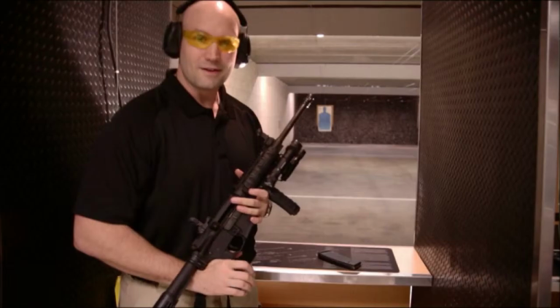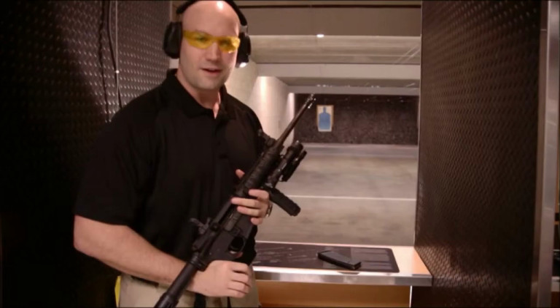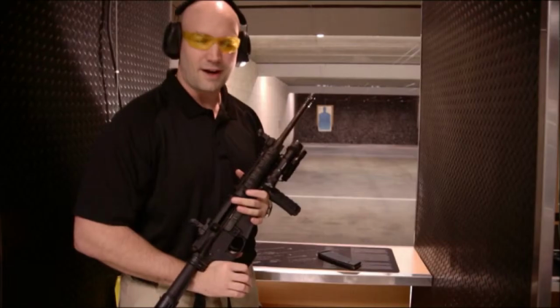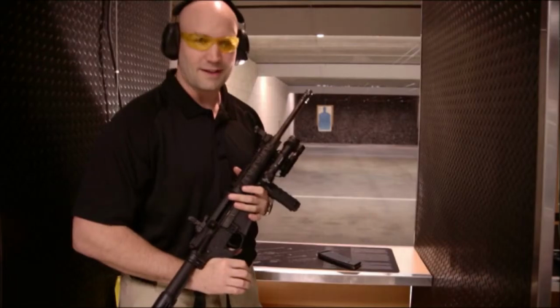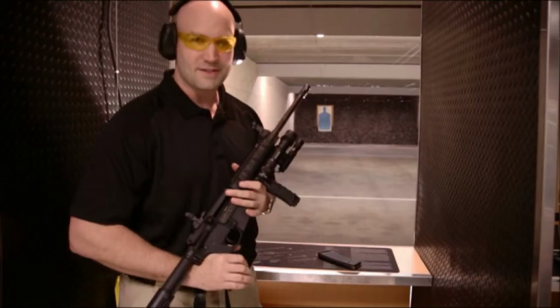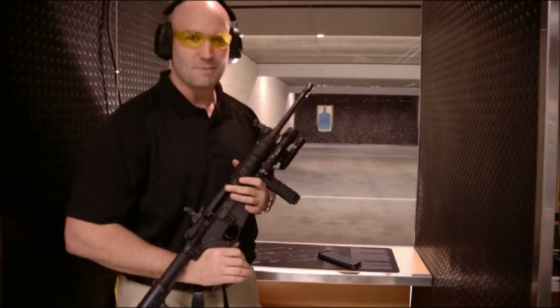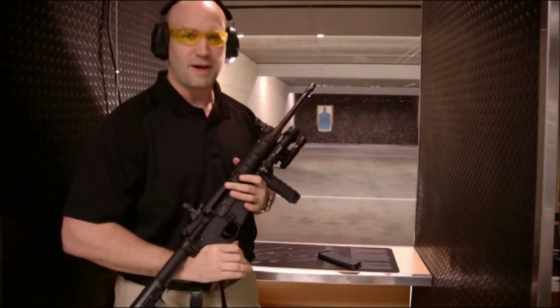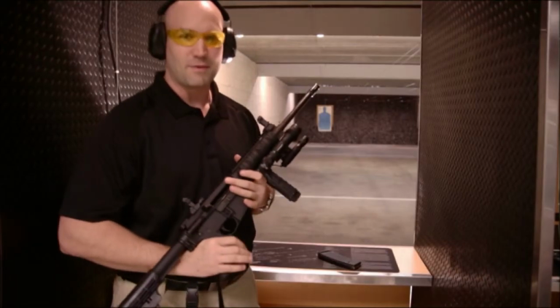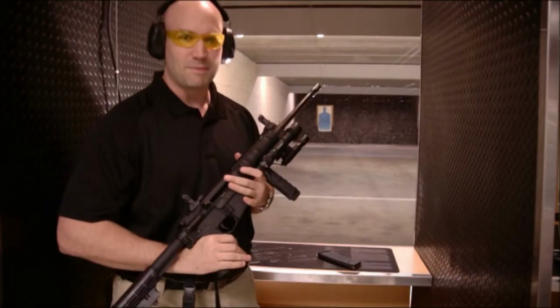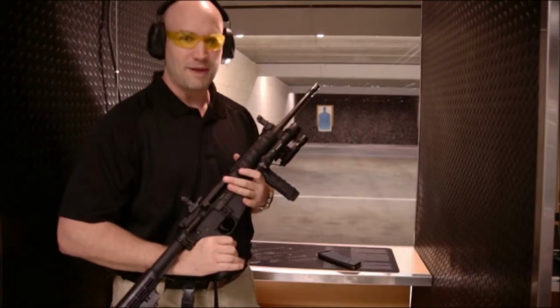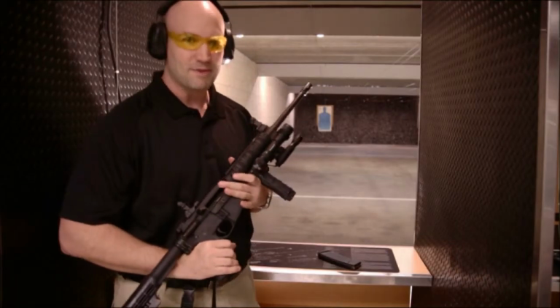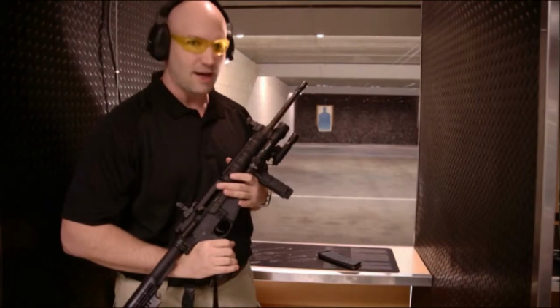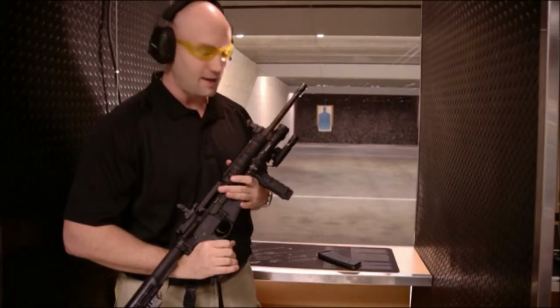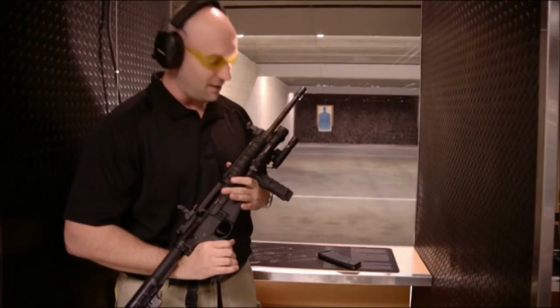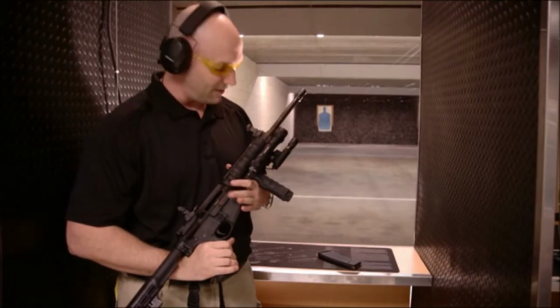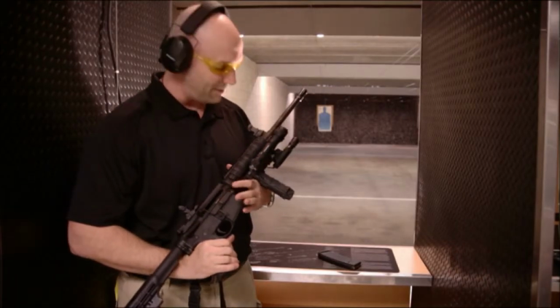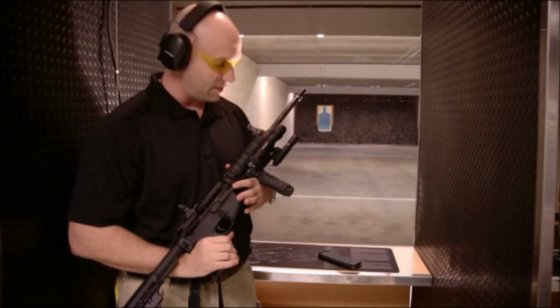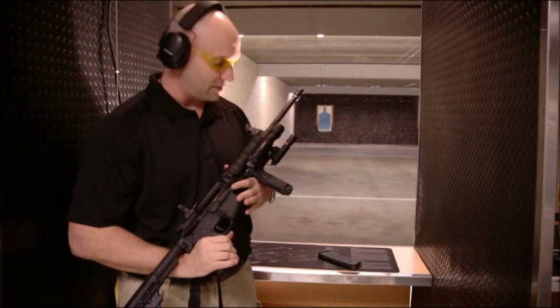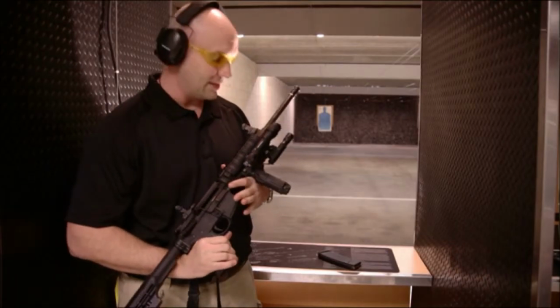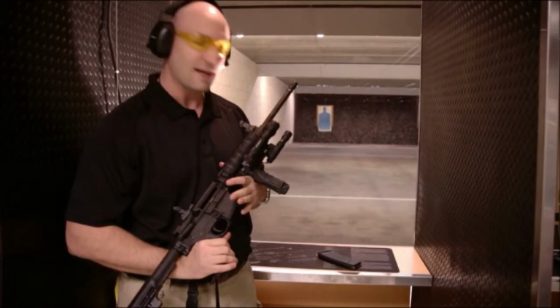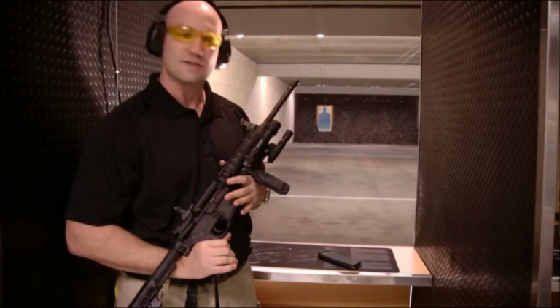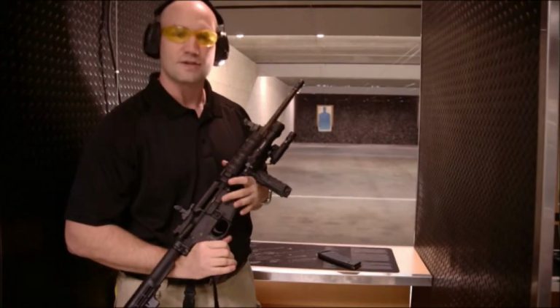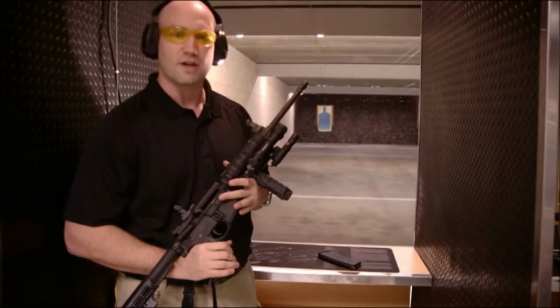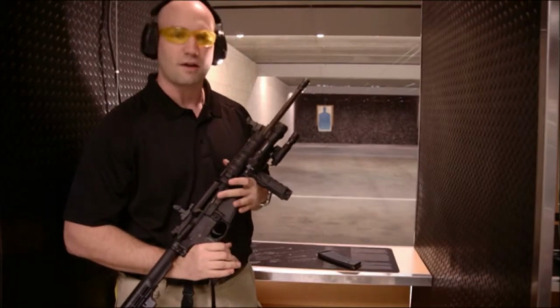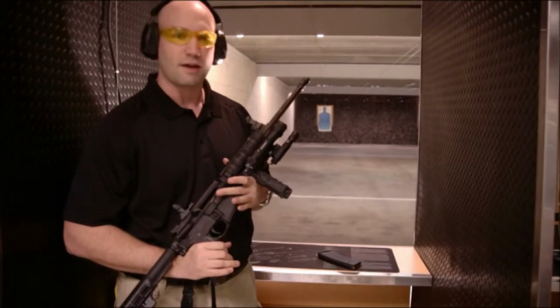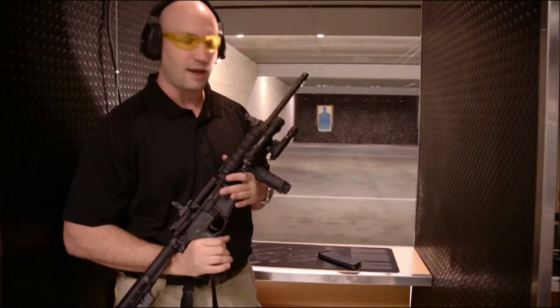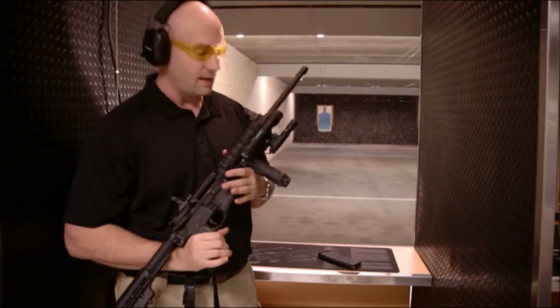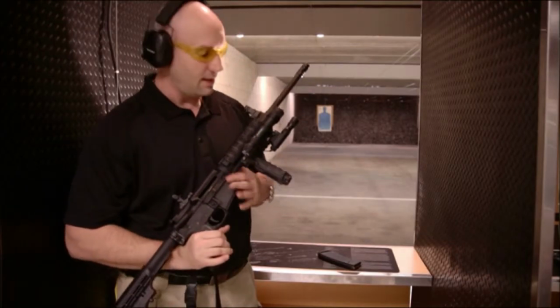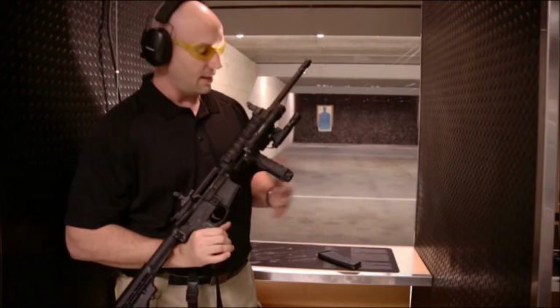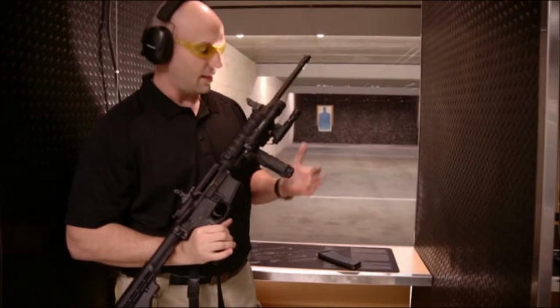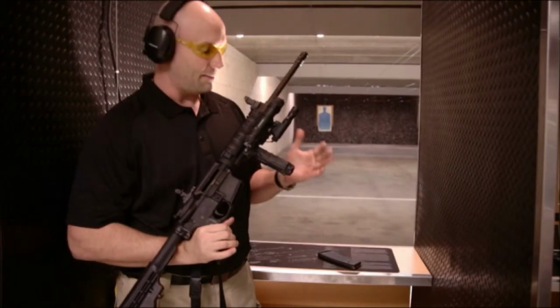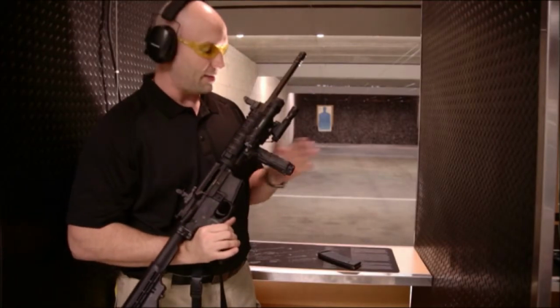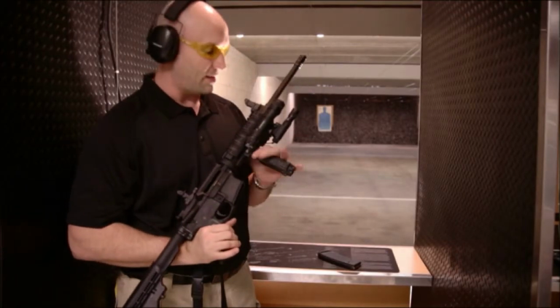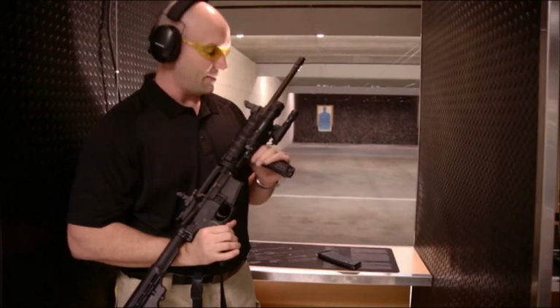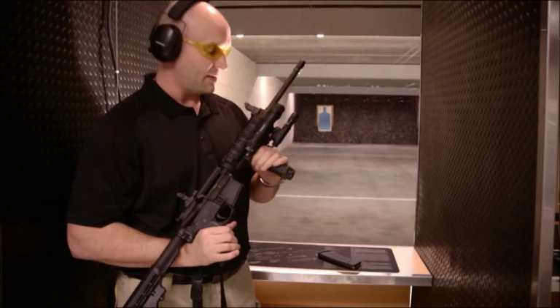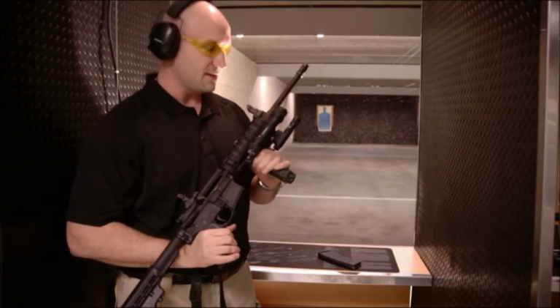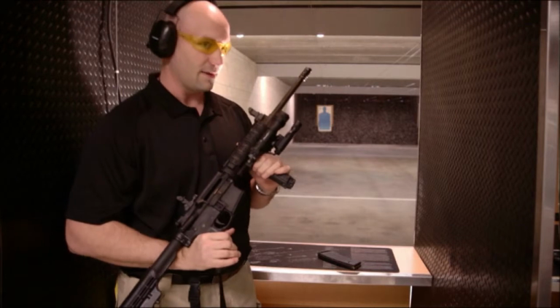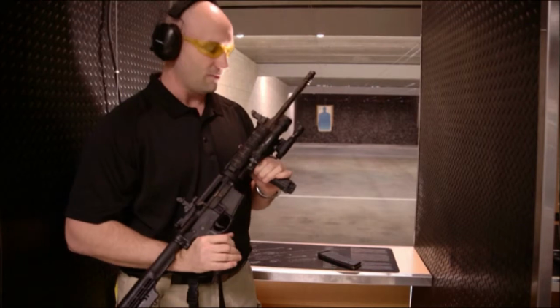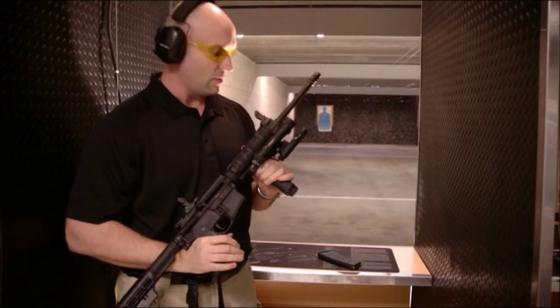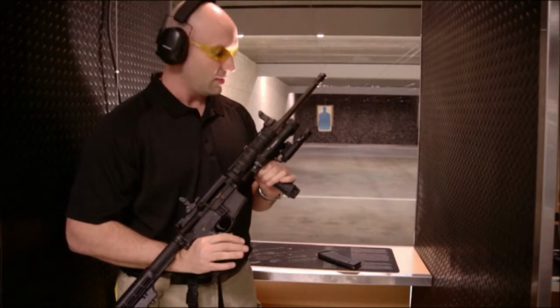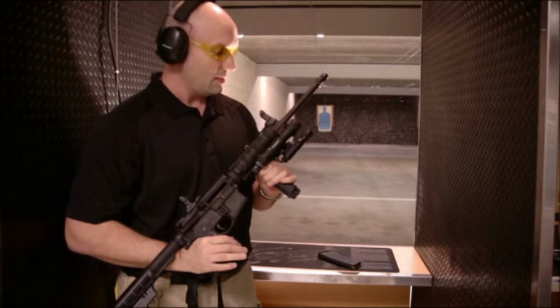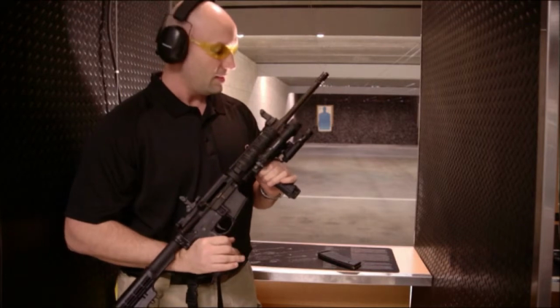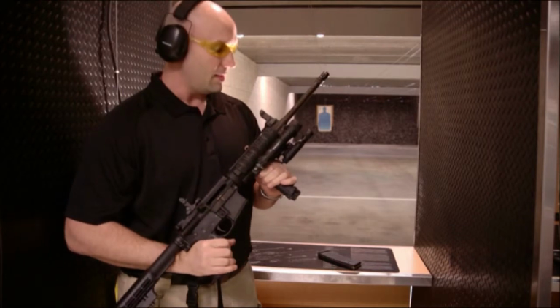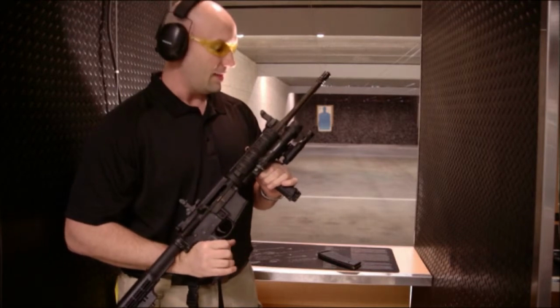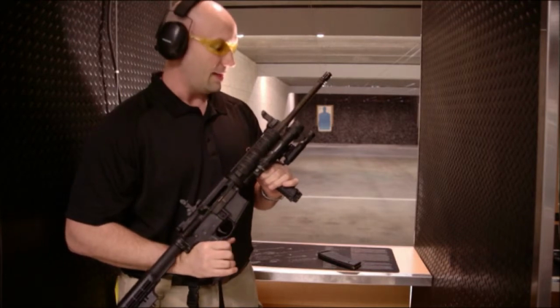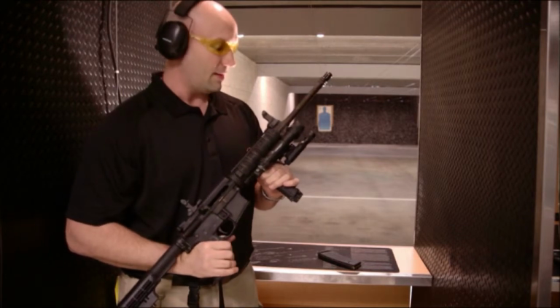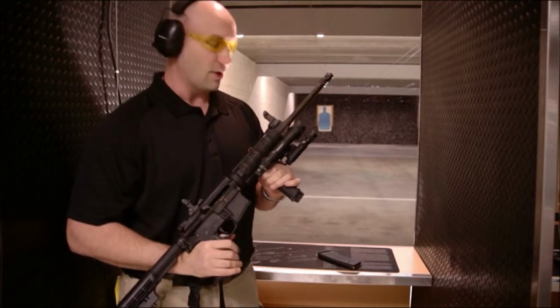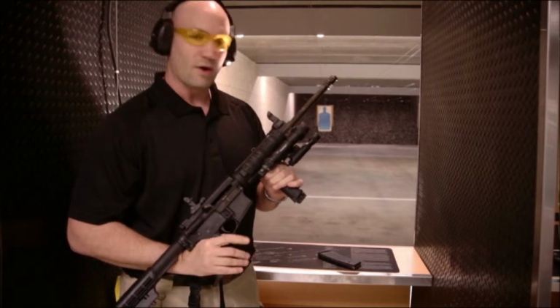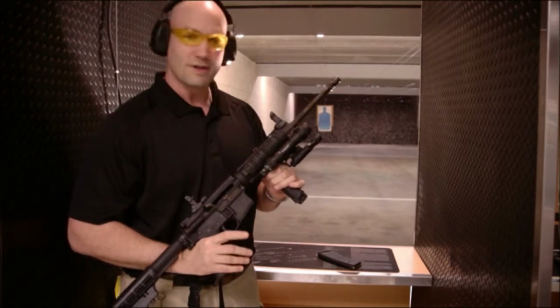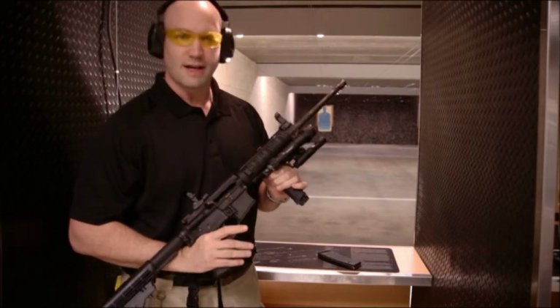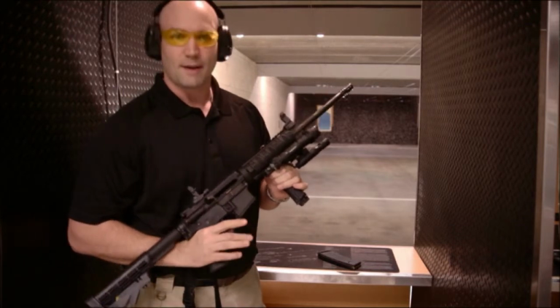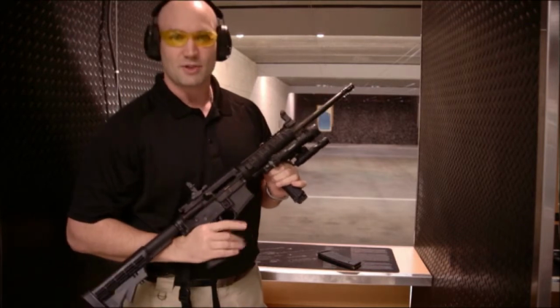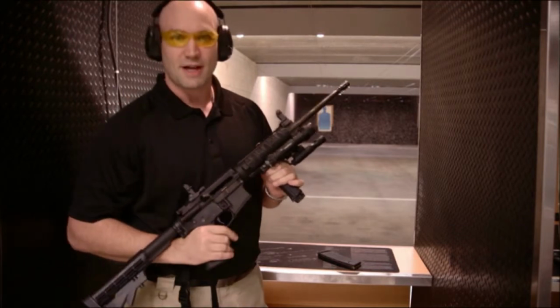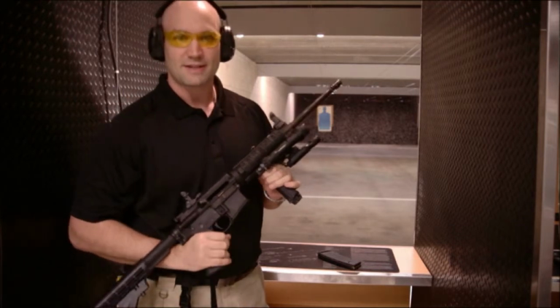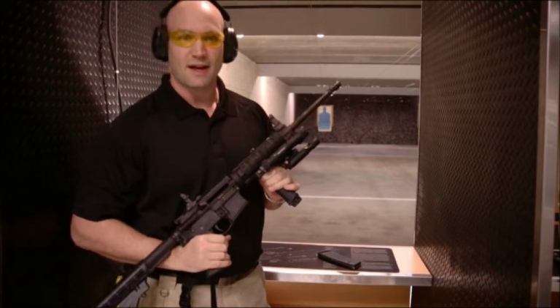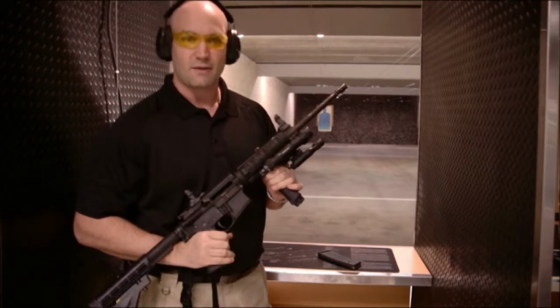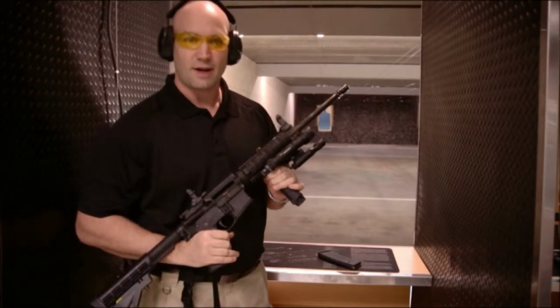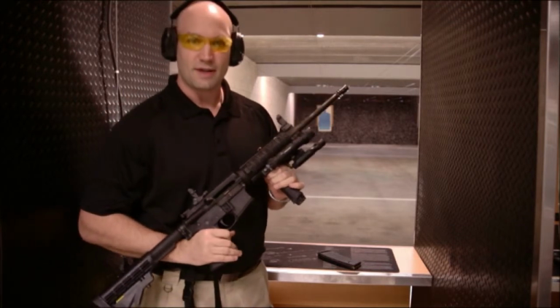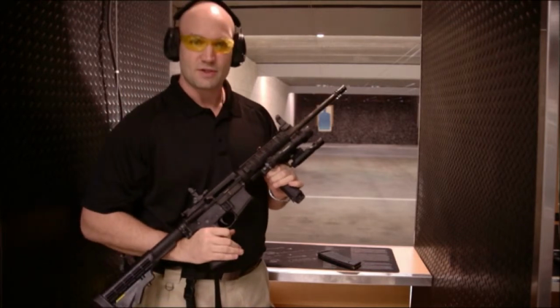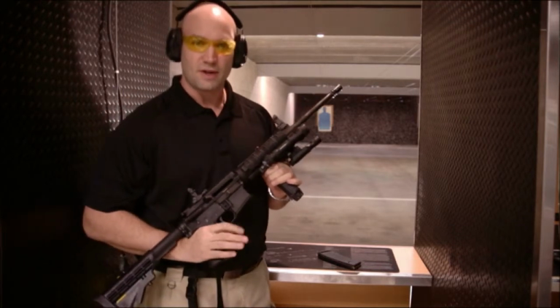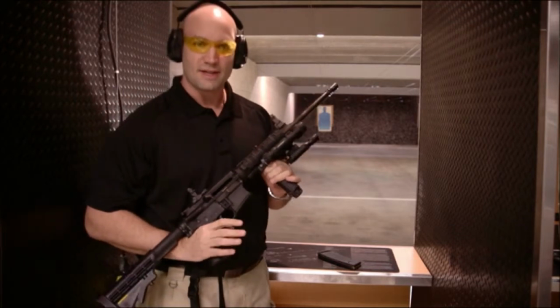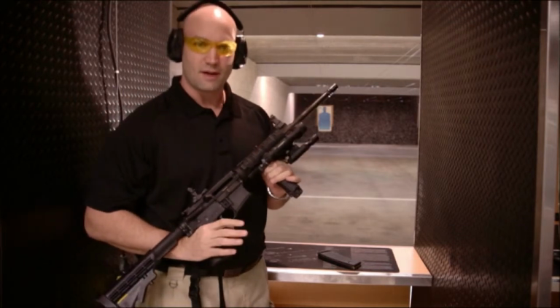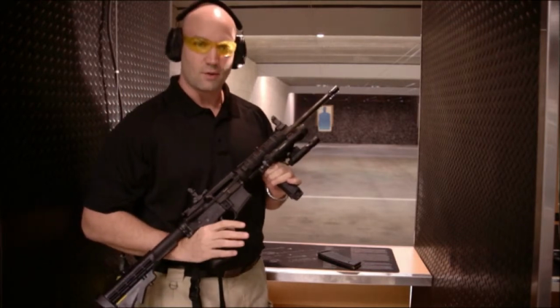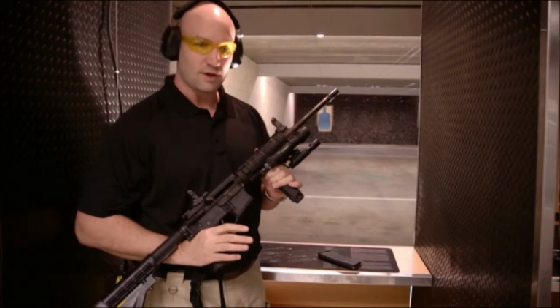This is Mike with BeamShot. I've got my green laser assault kit mounted up on this here on 4, and we're going to go take a couple shots downrange to show you guys how it works.